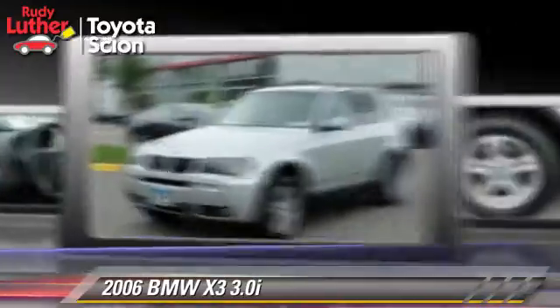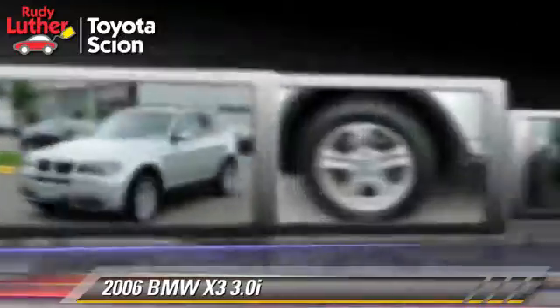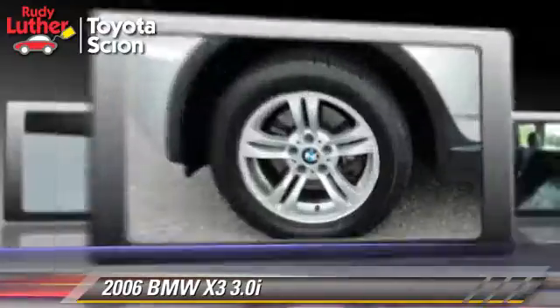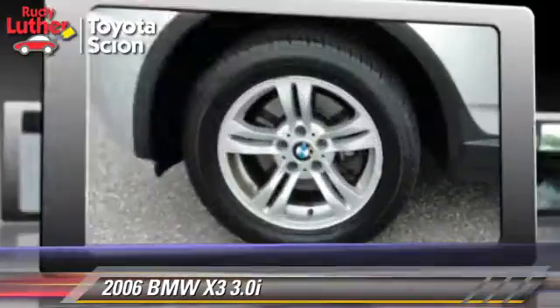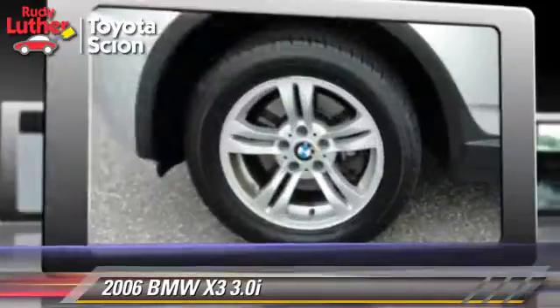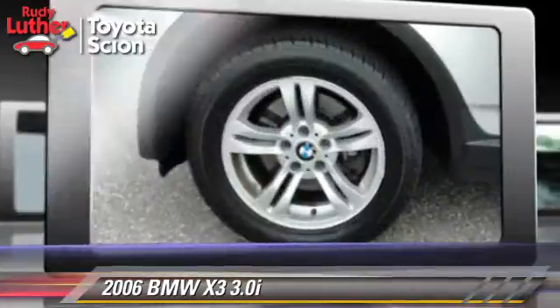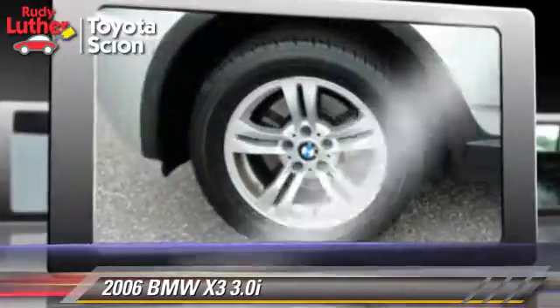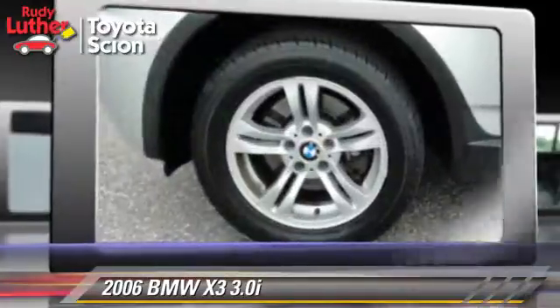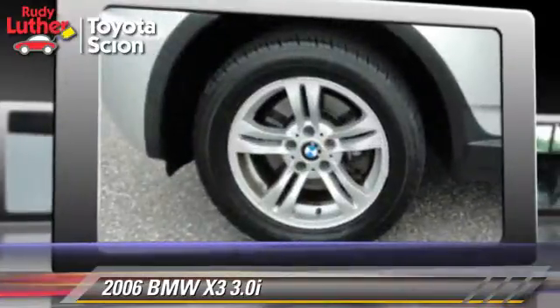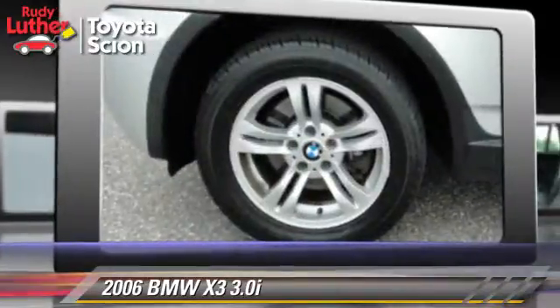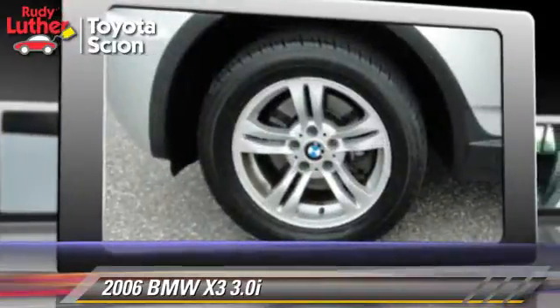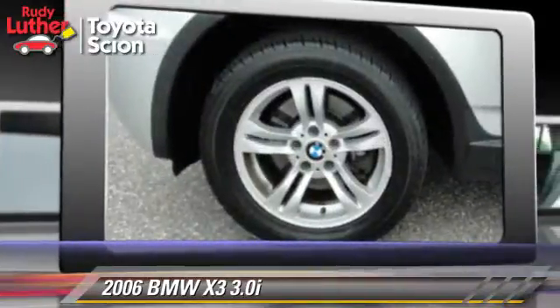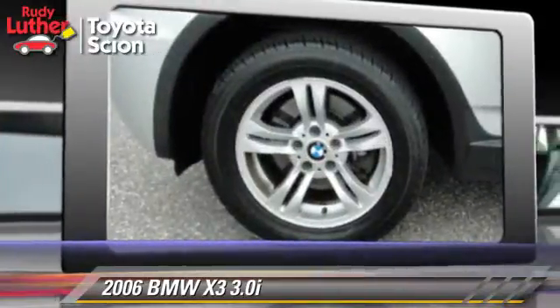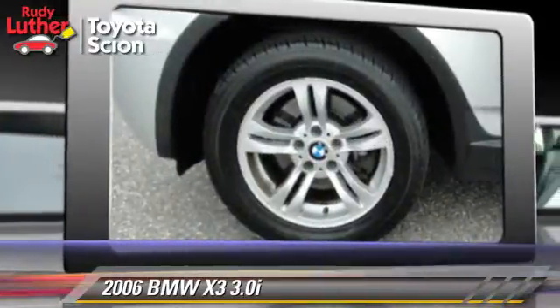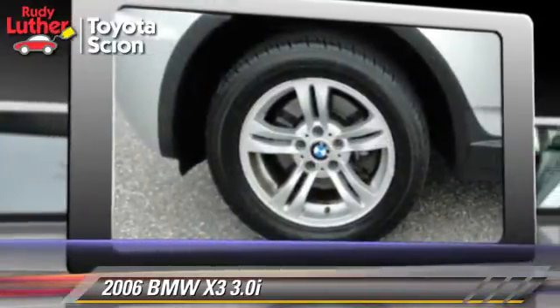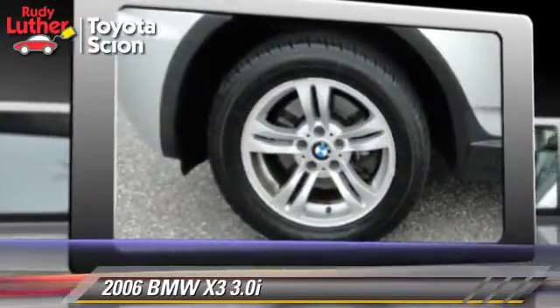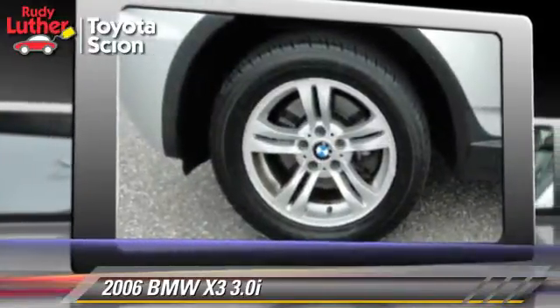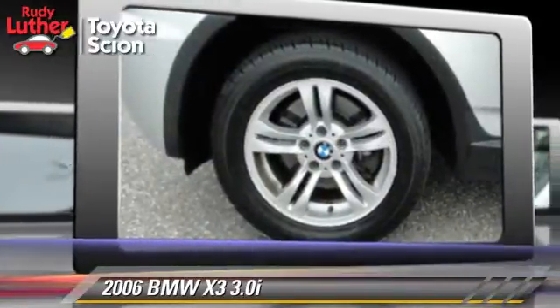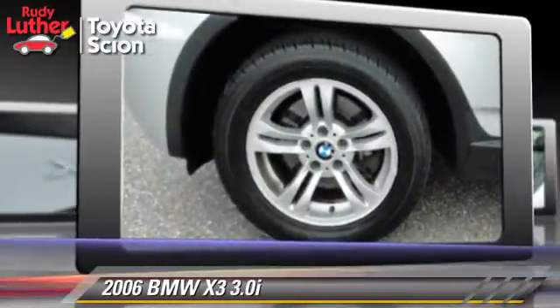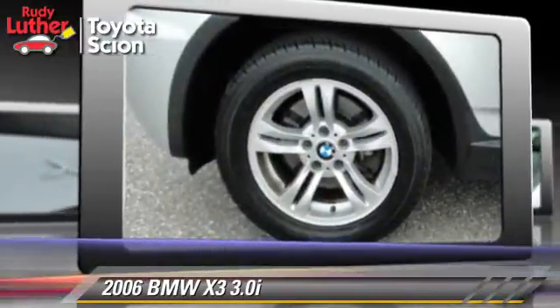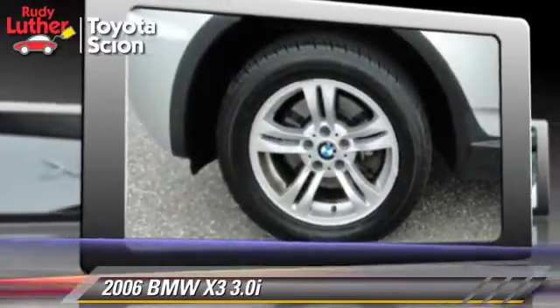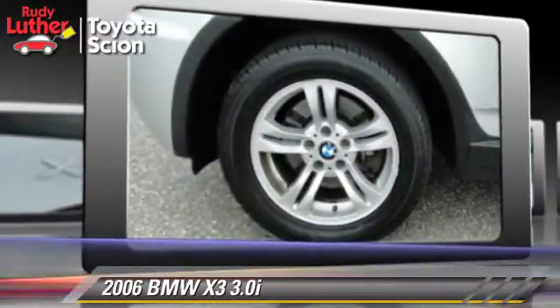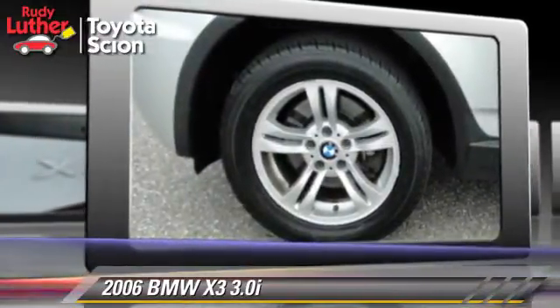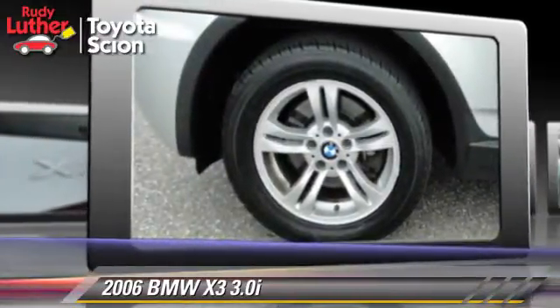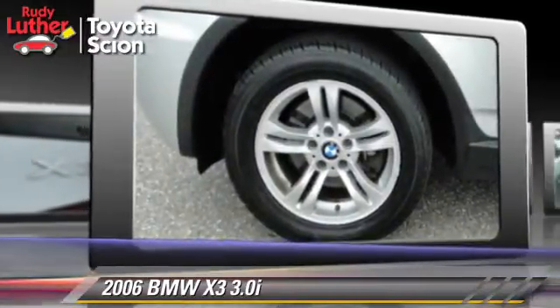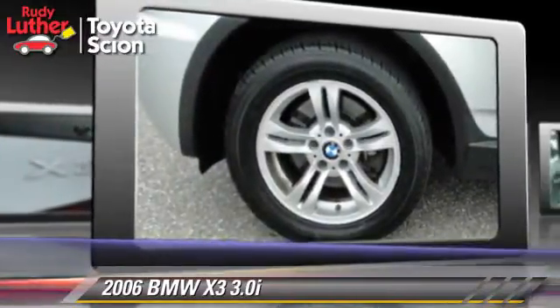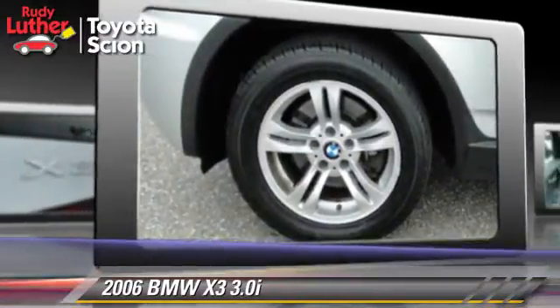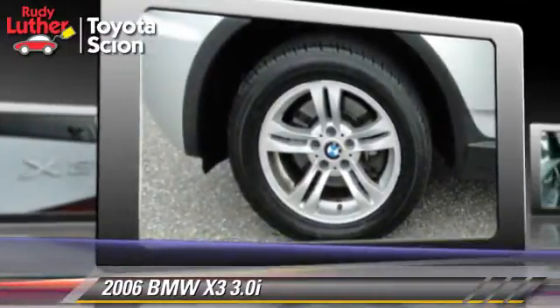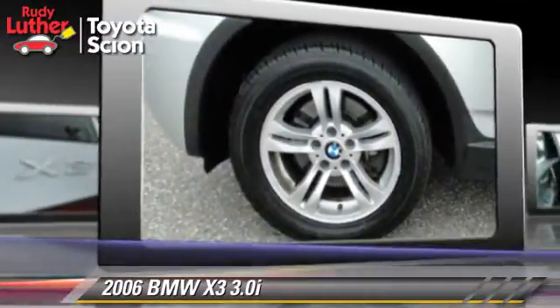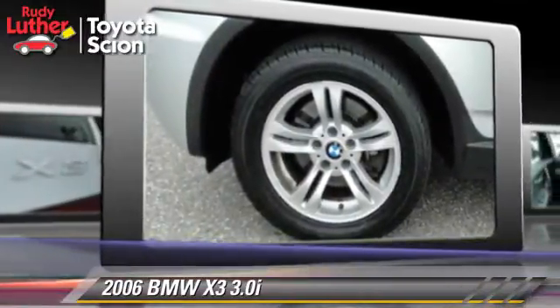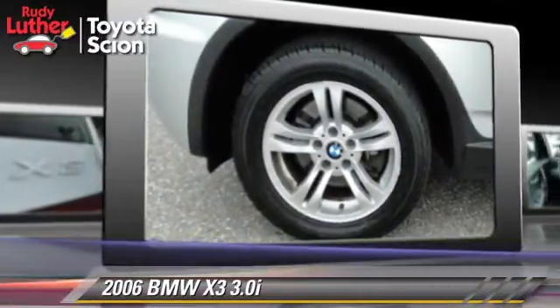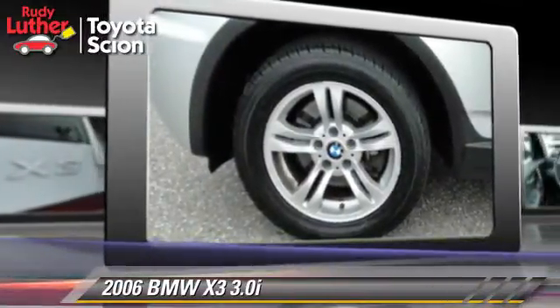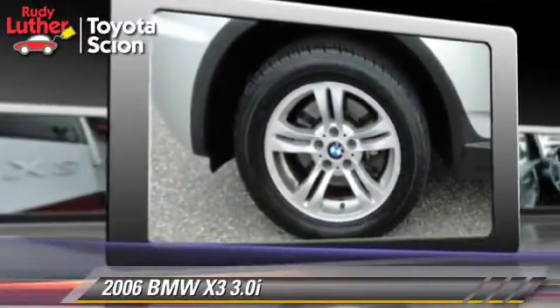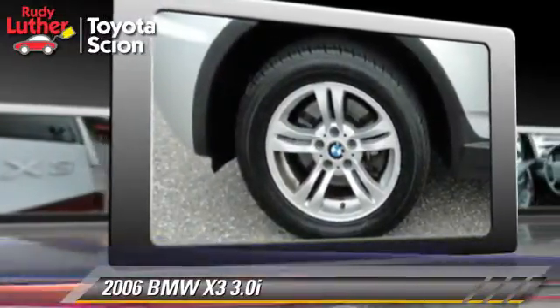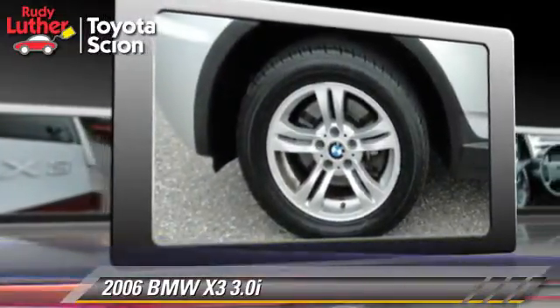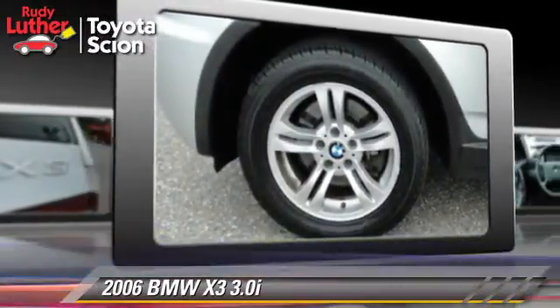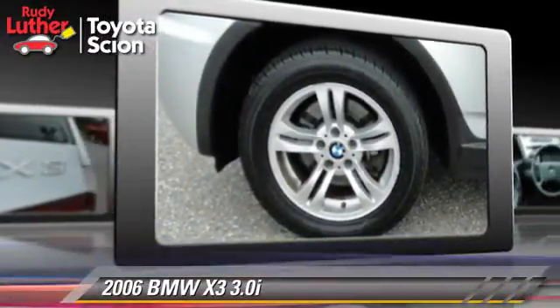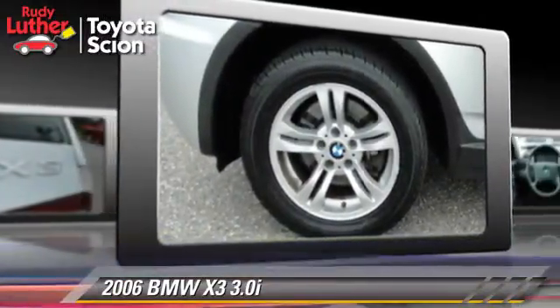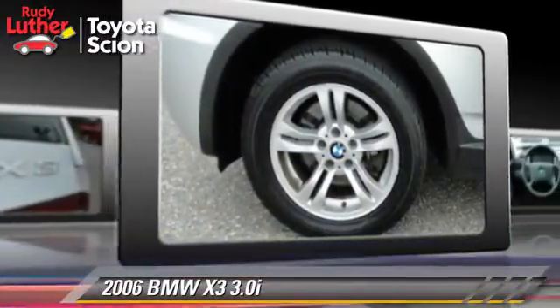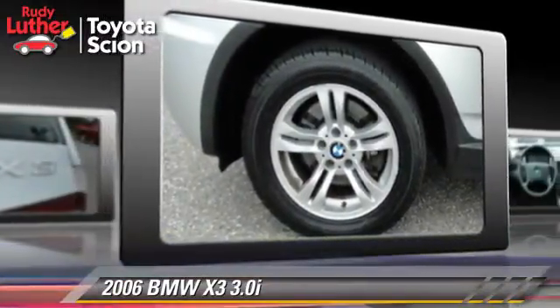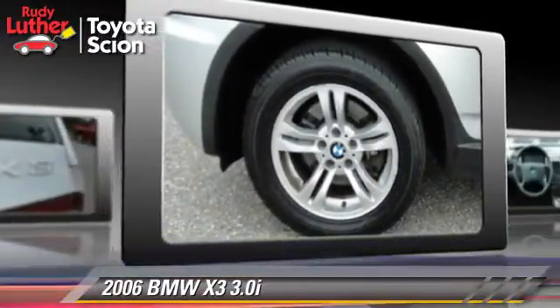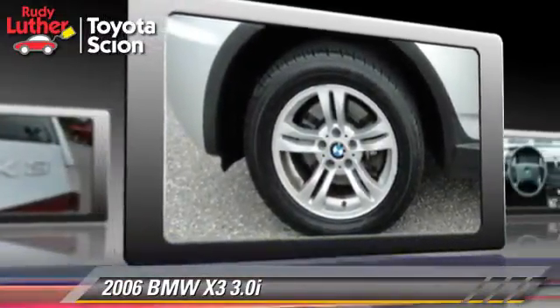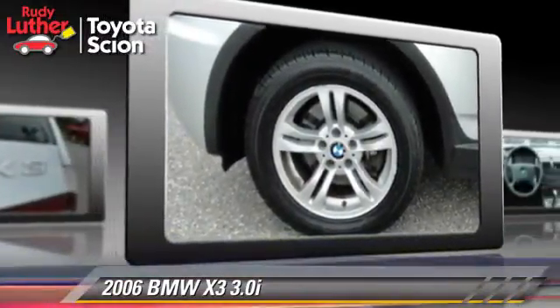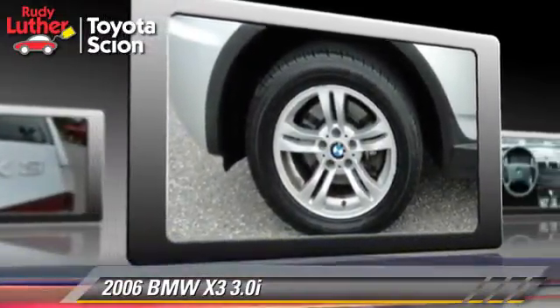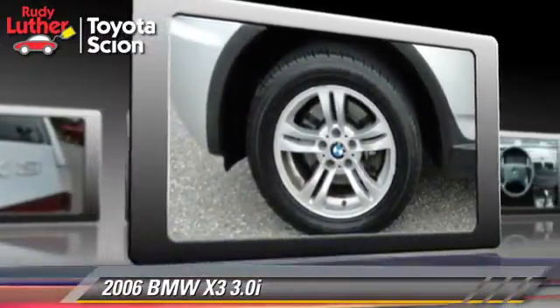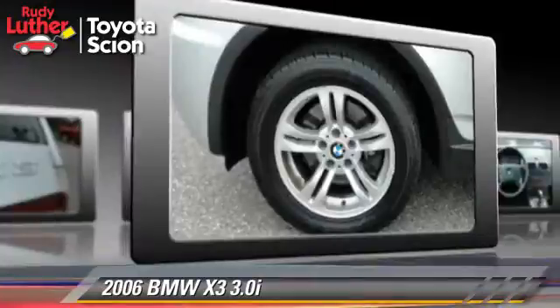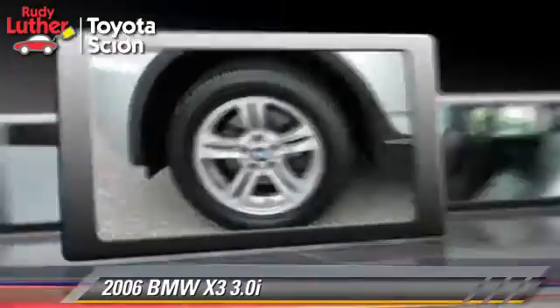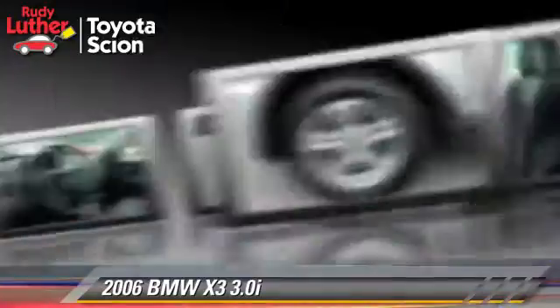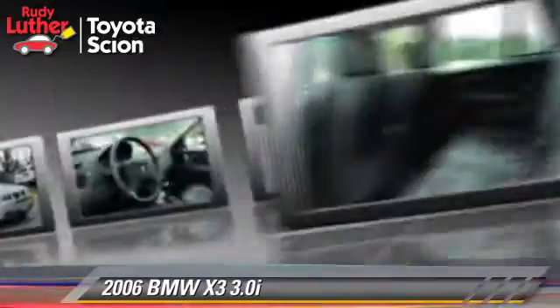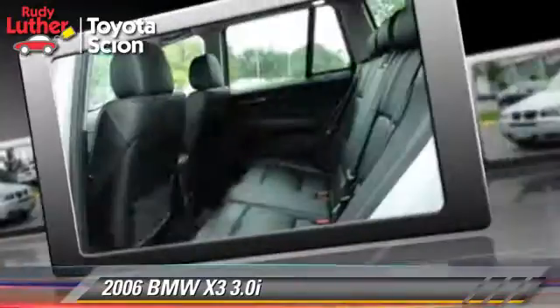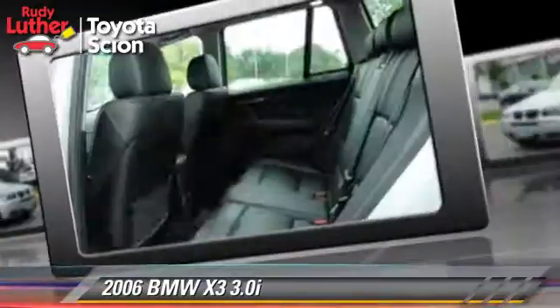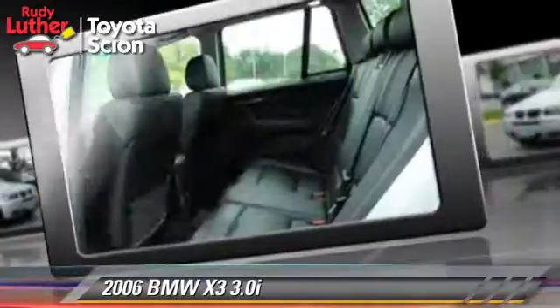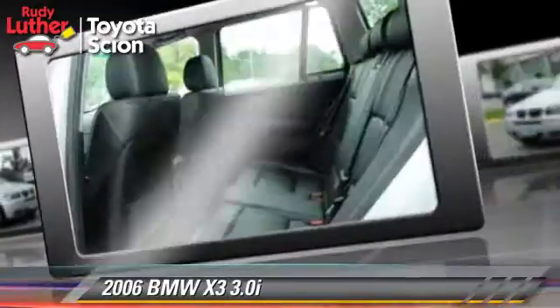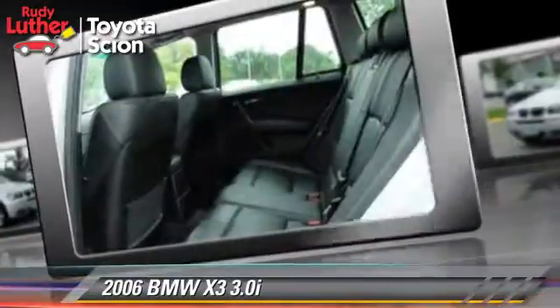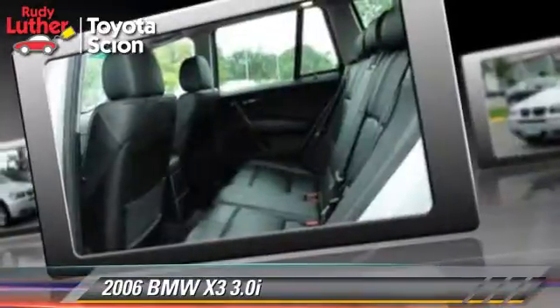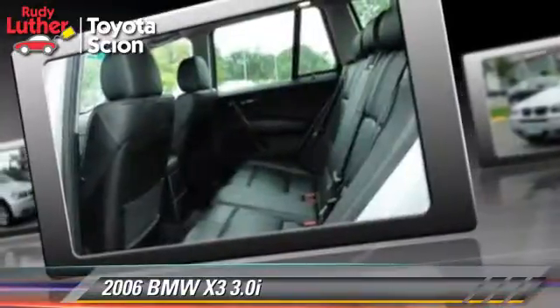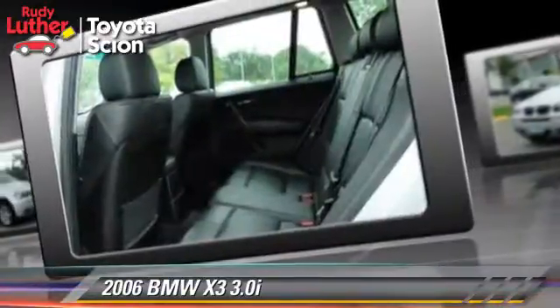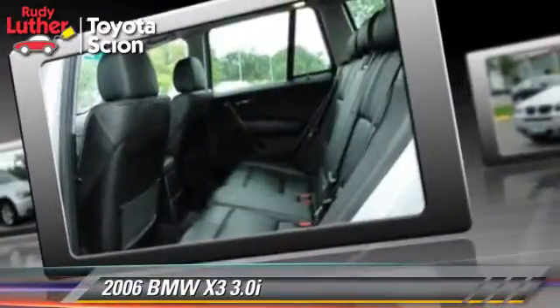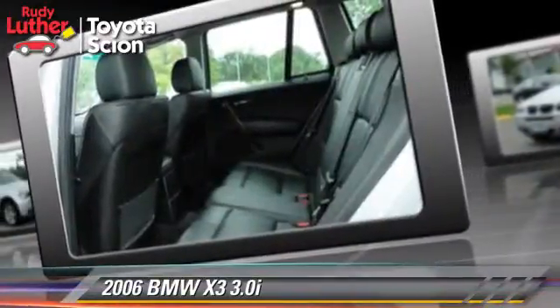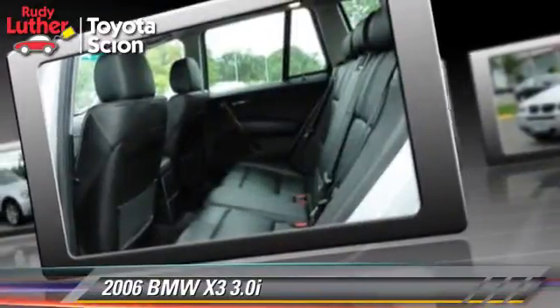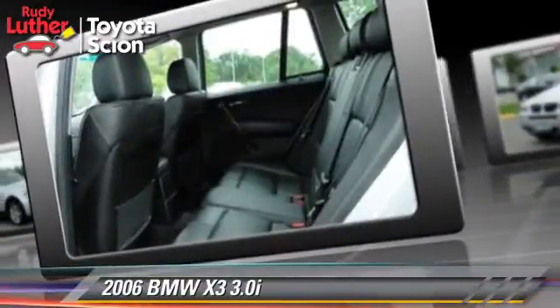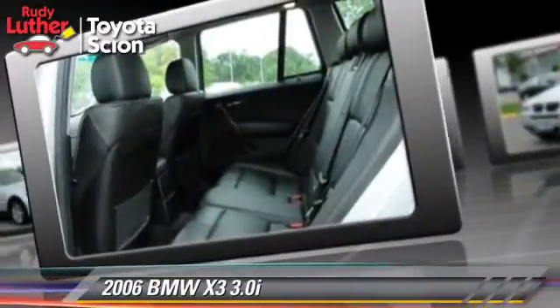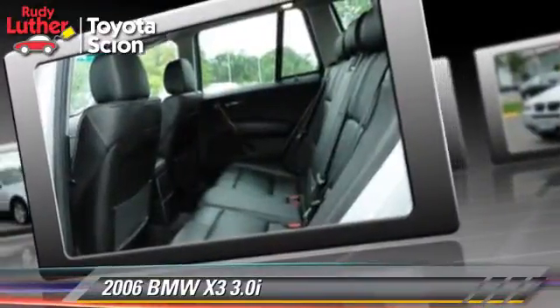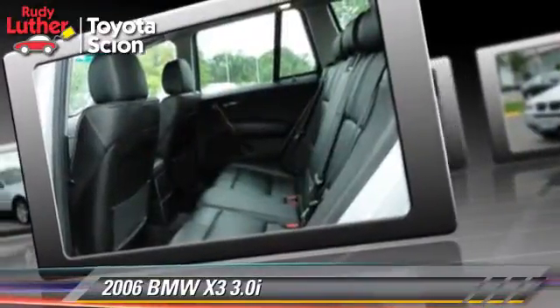This BMW features tilt wheel, all-wheel drive, and panorama roof.